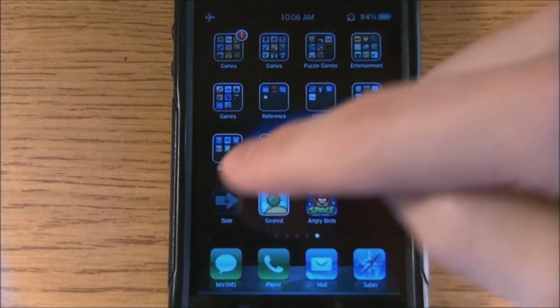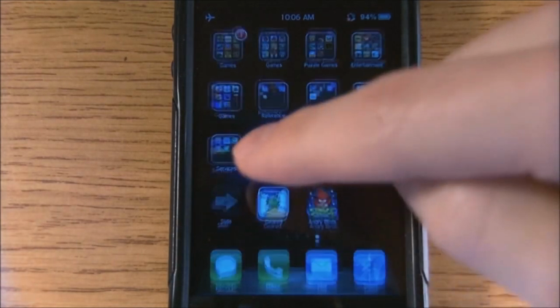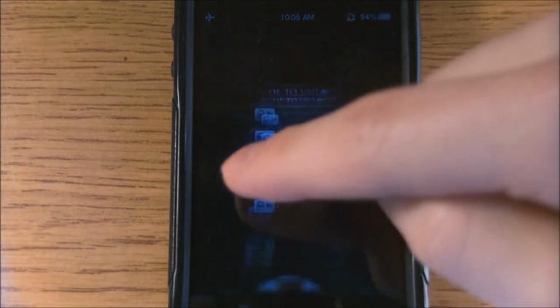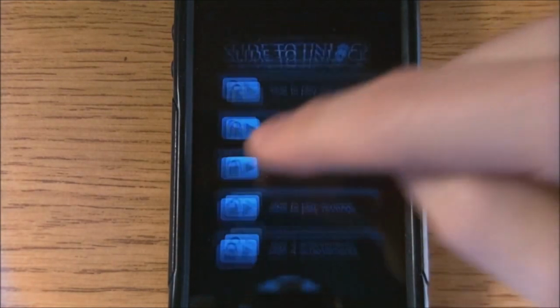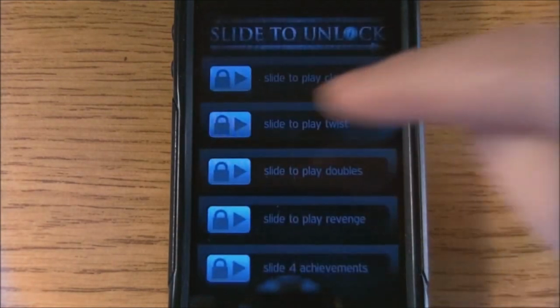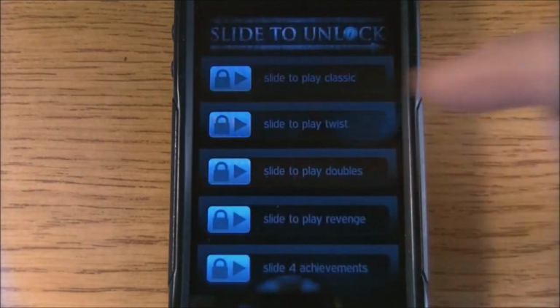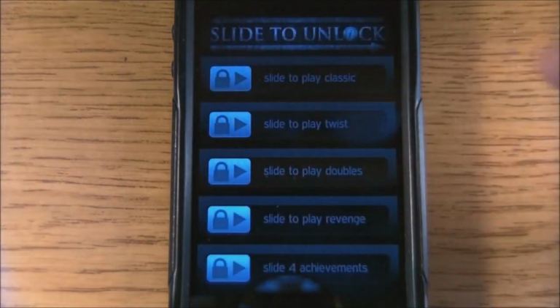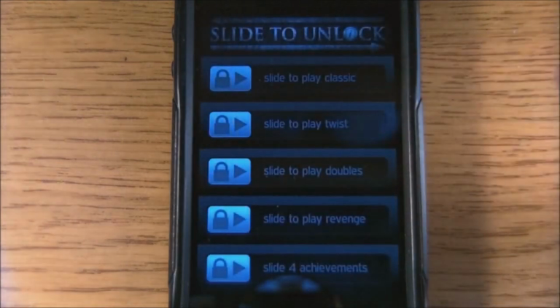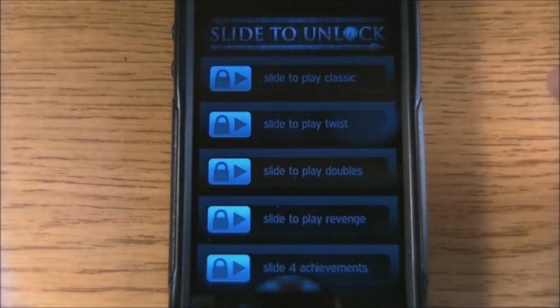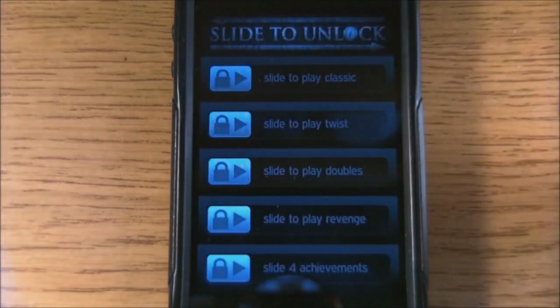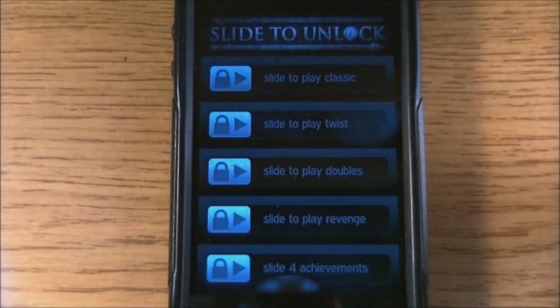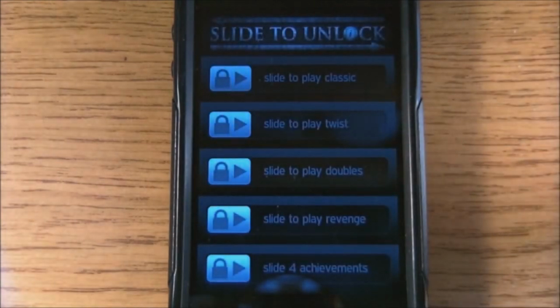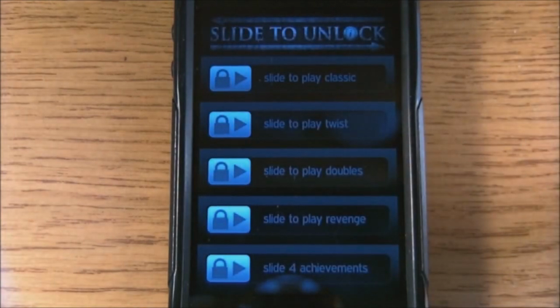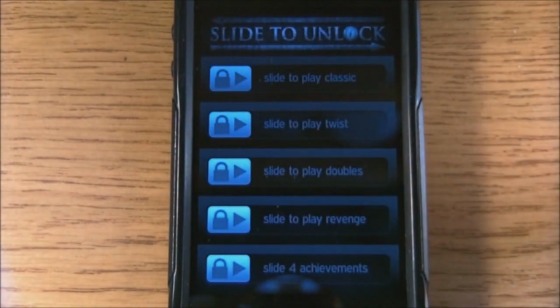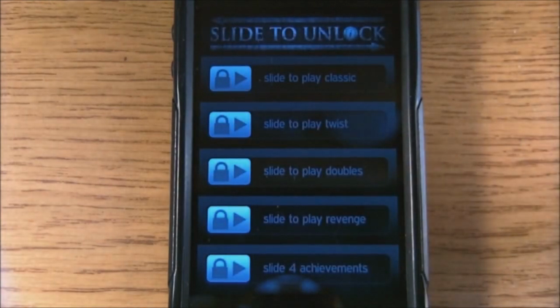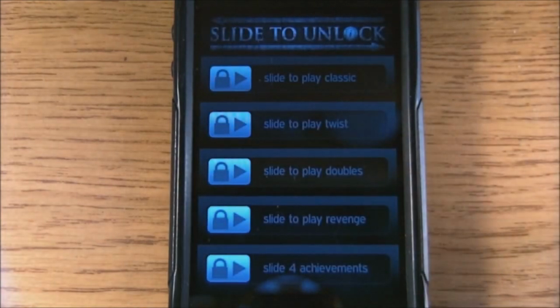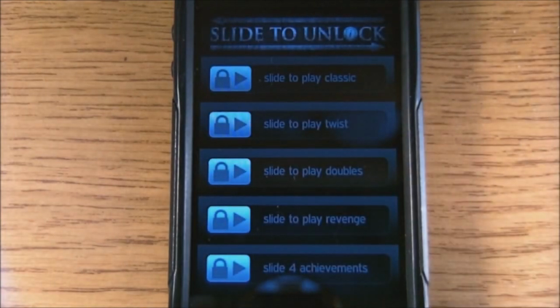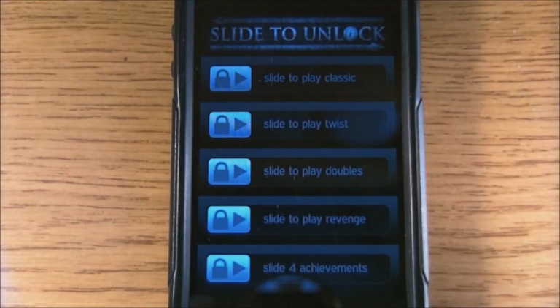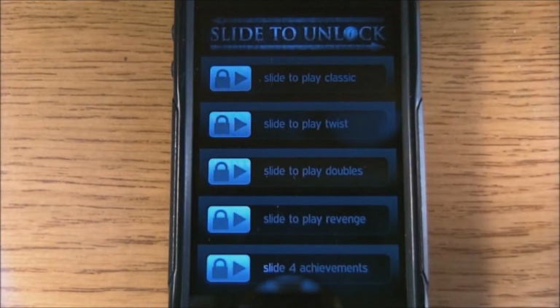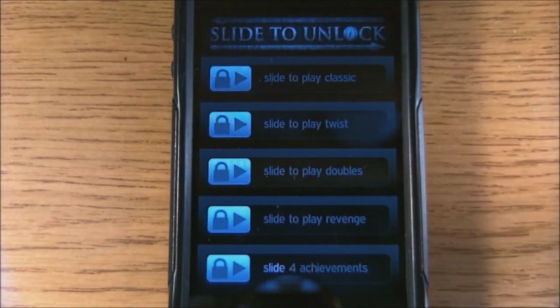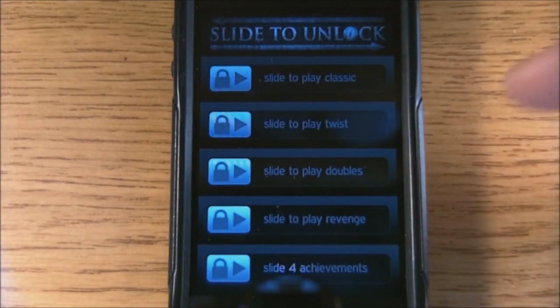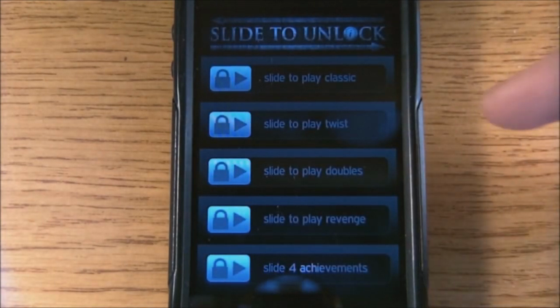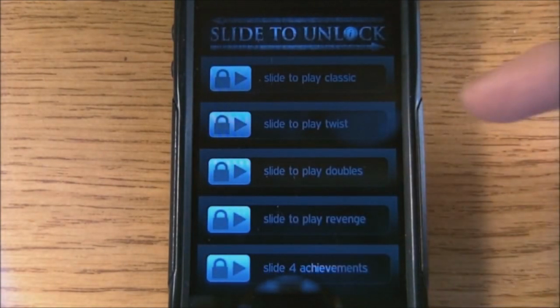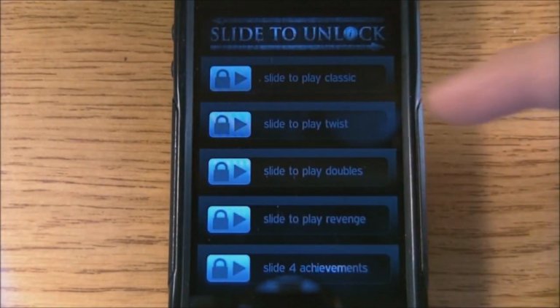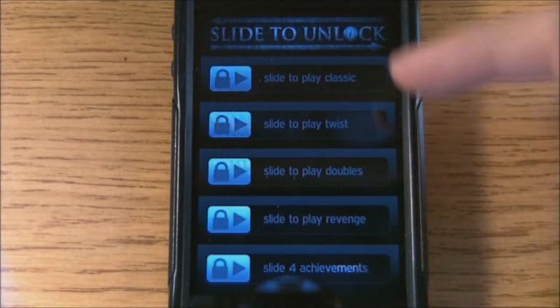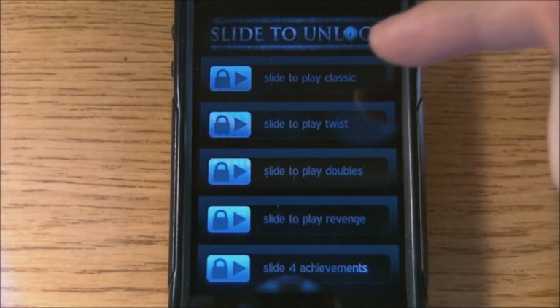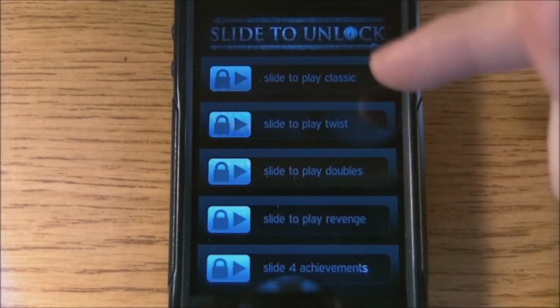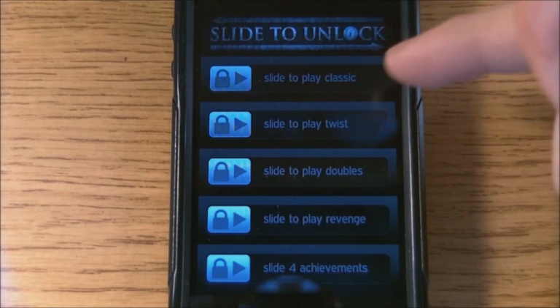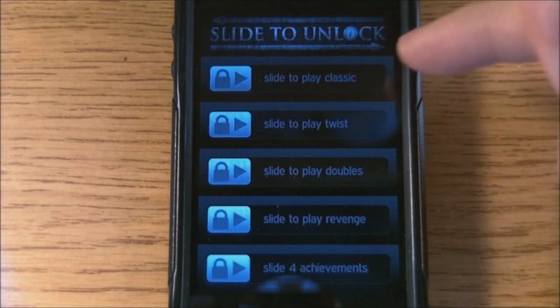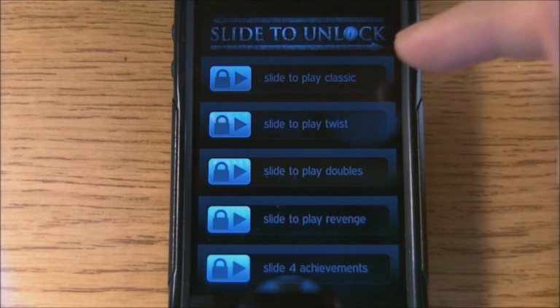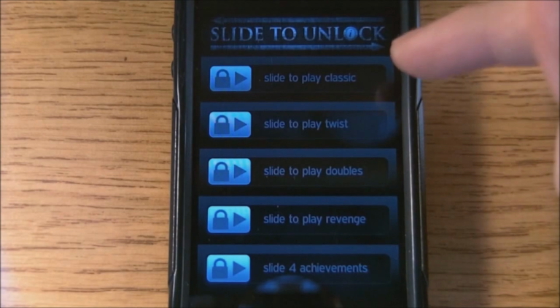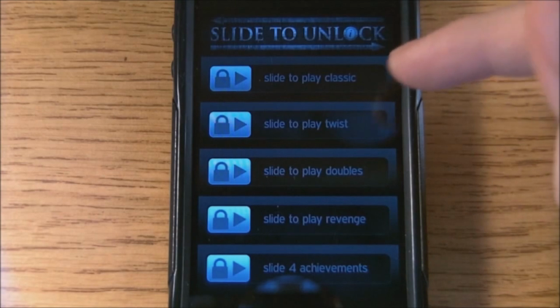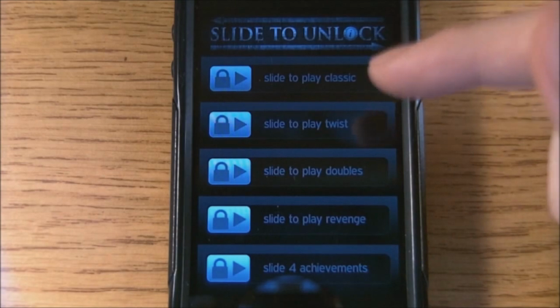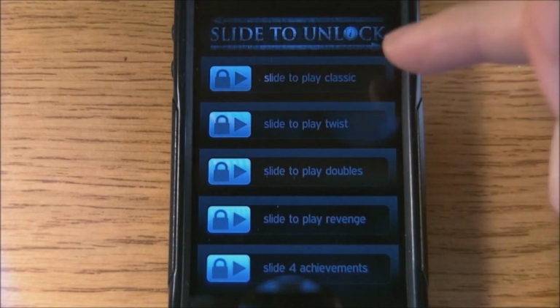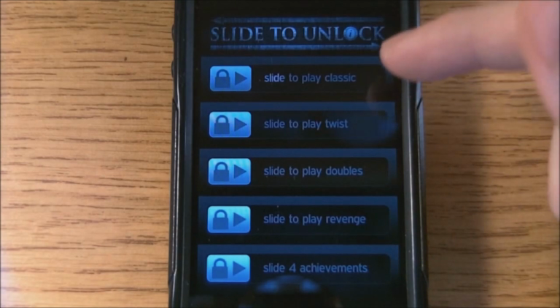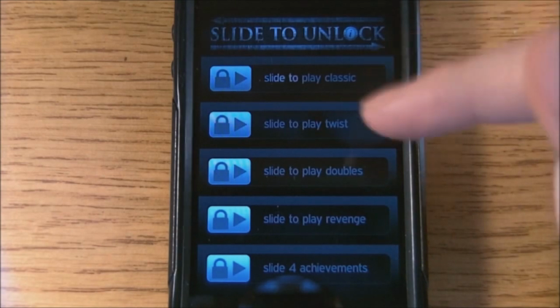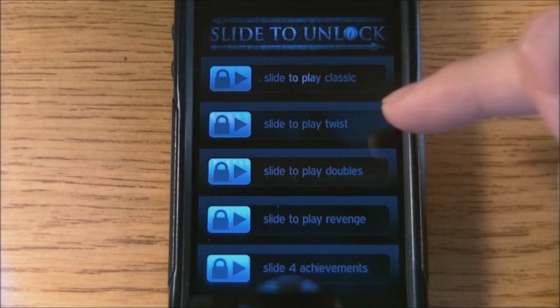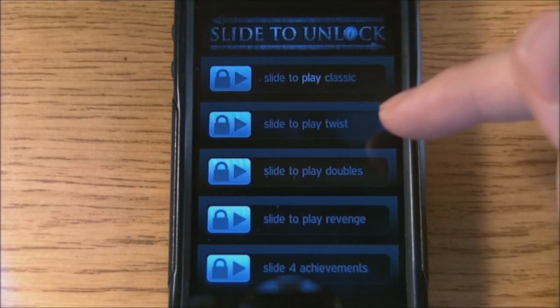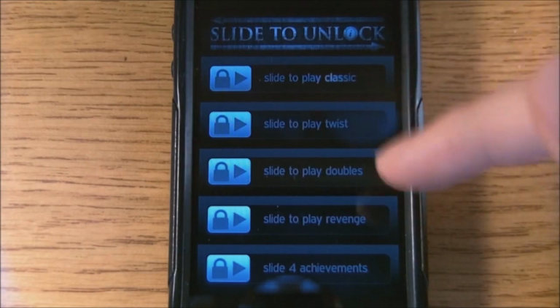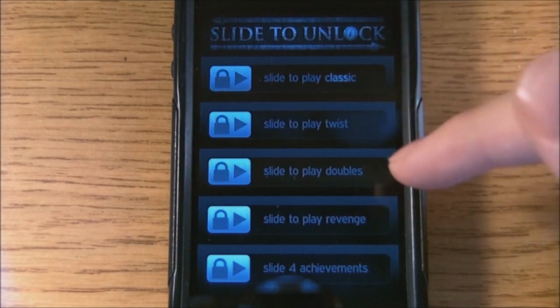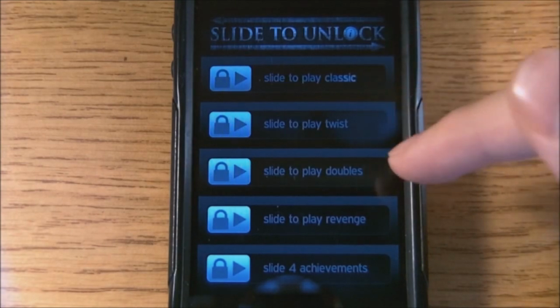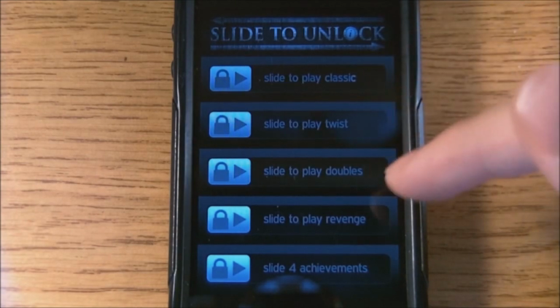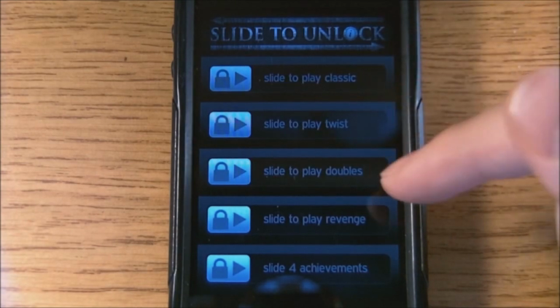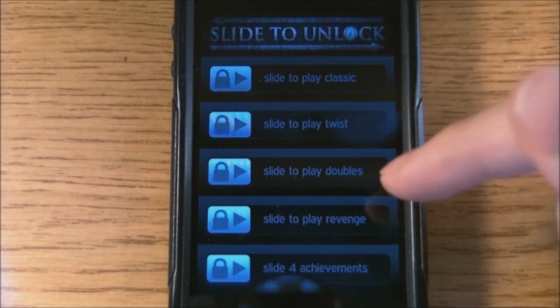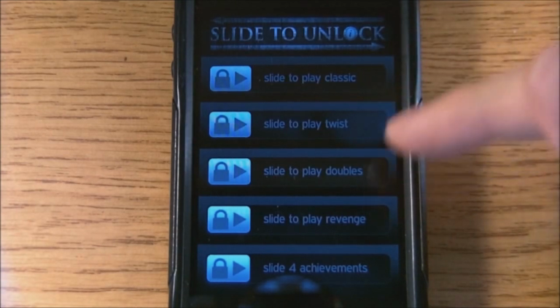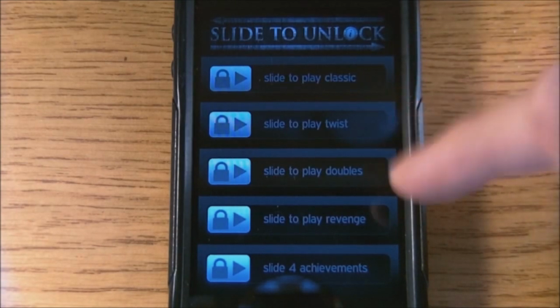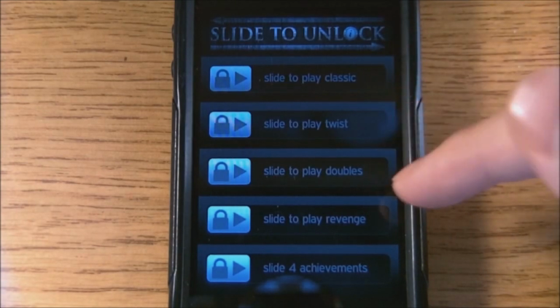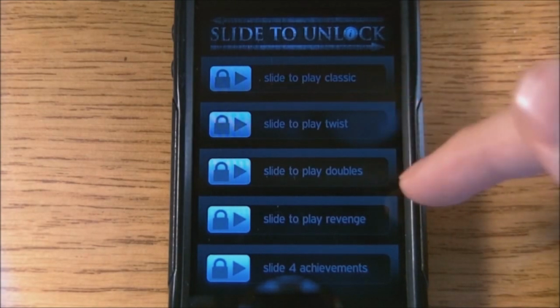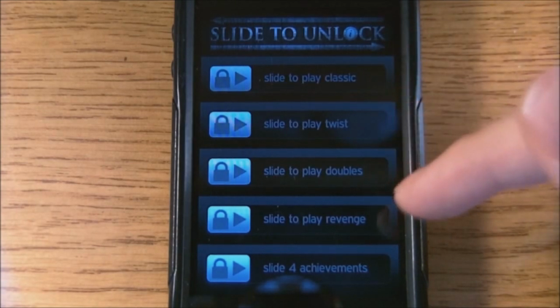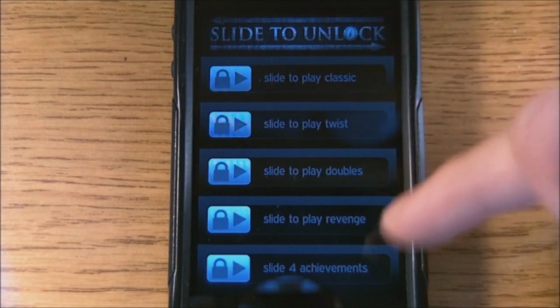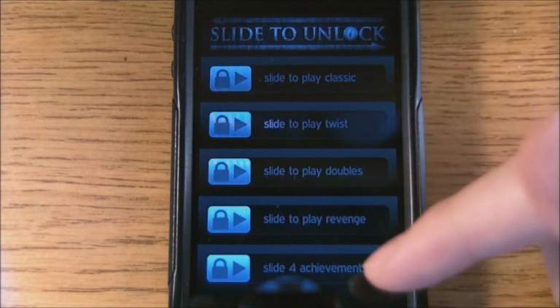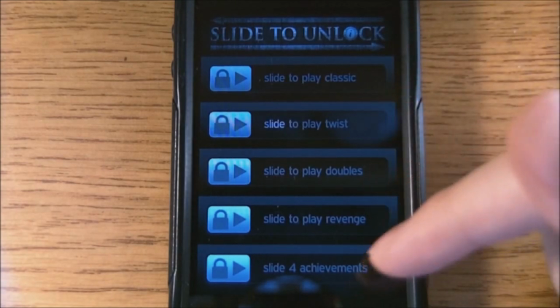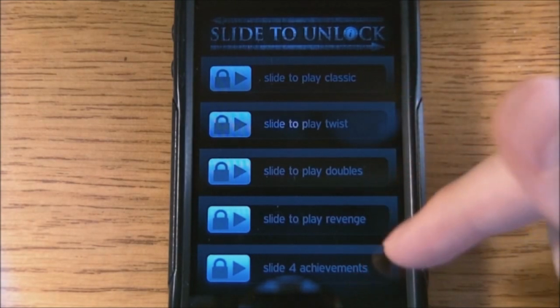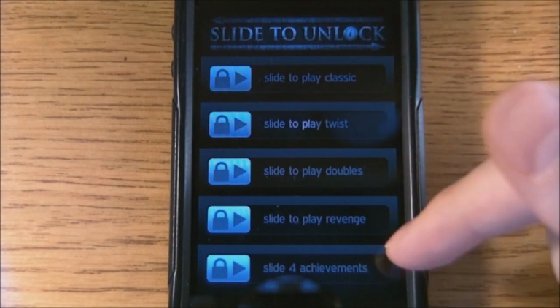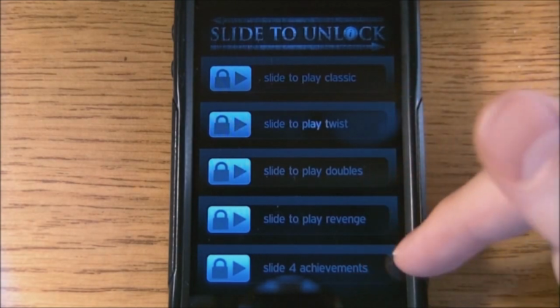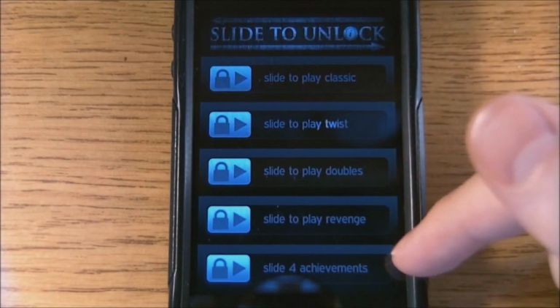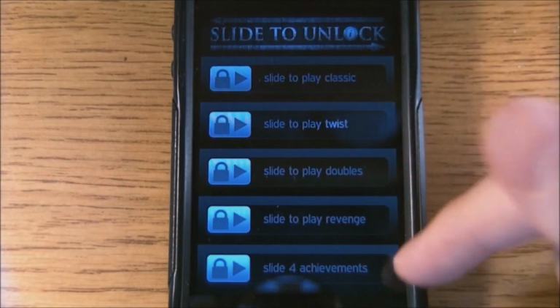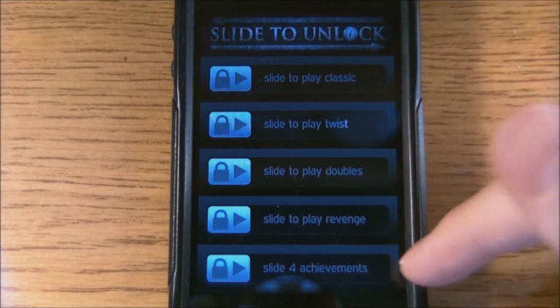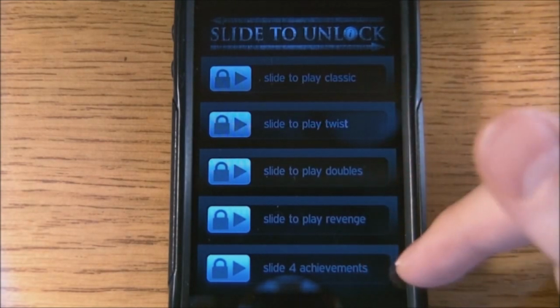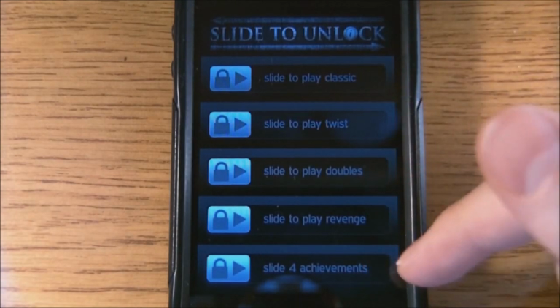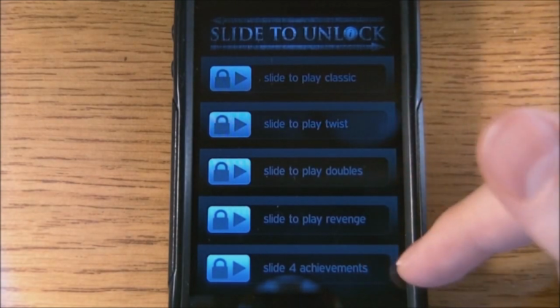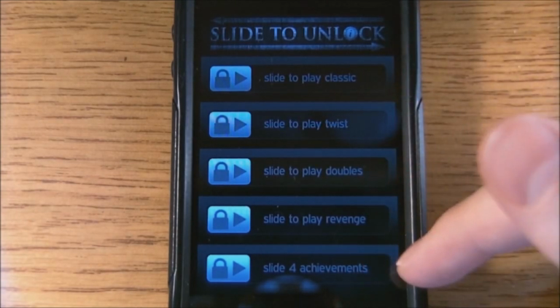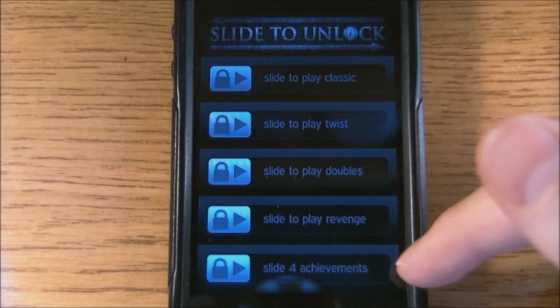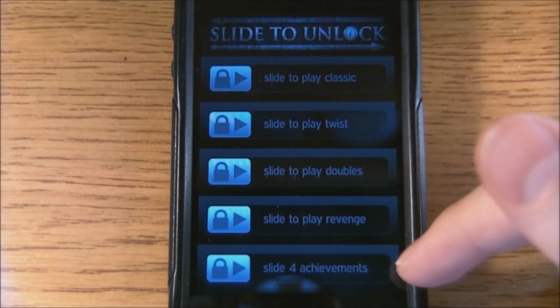So if we just open it up, you're going to see we have our menu right here: Classic, Twist, Doubles, Revenge, and then your Slap for Achievements.